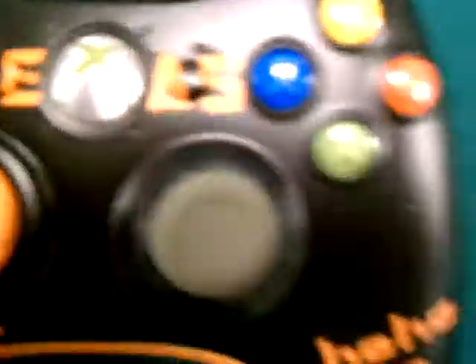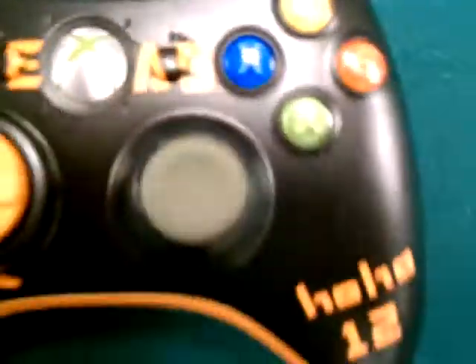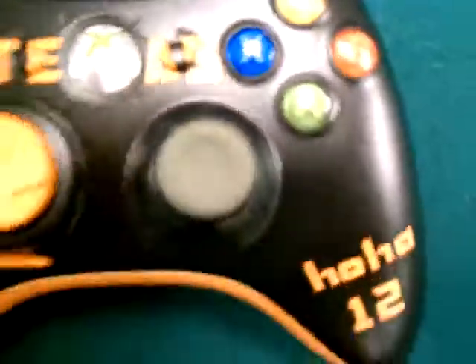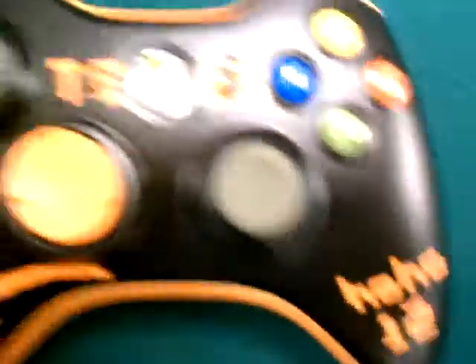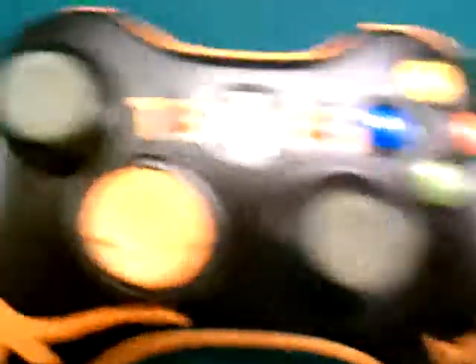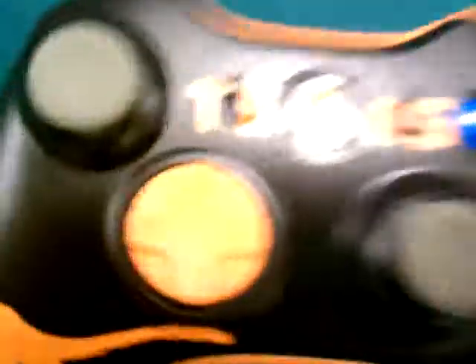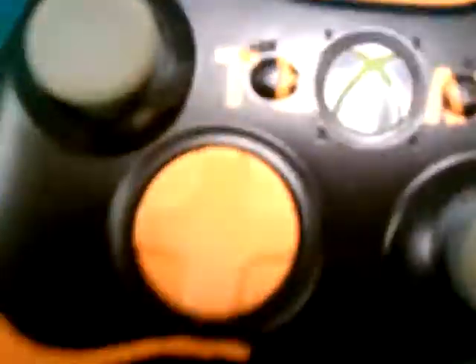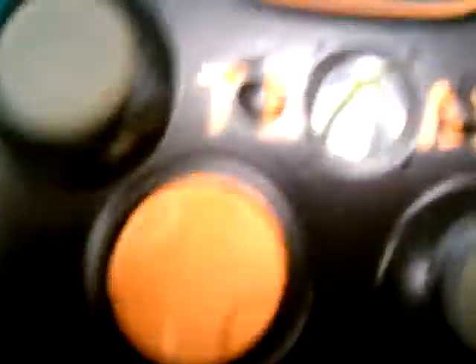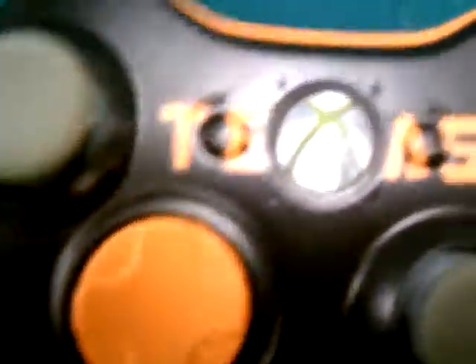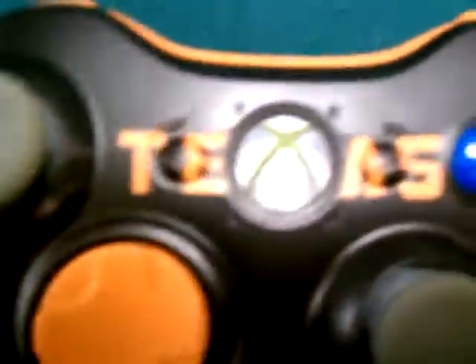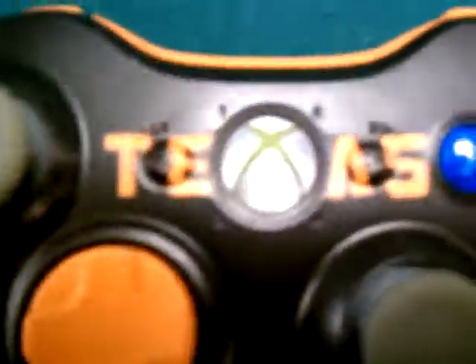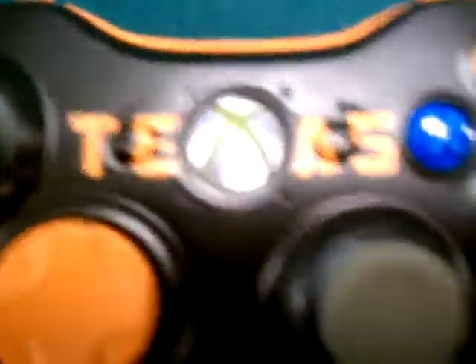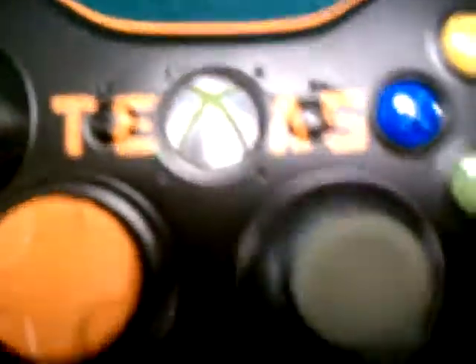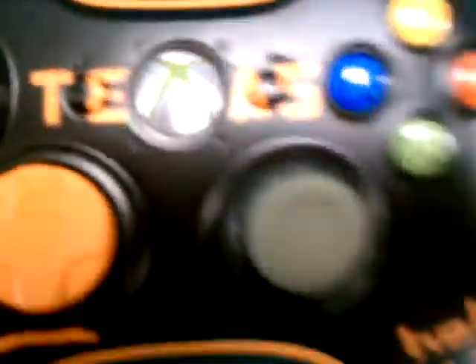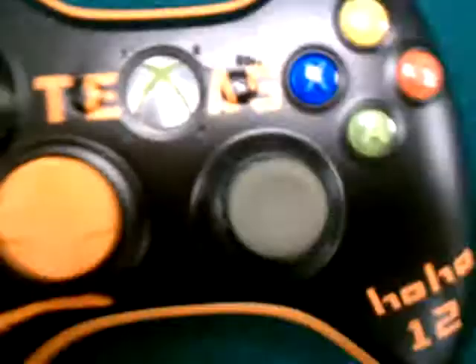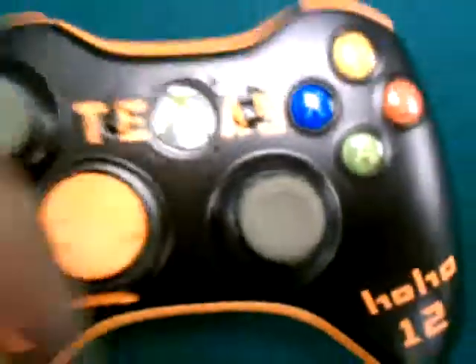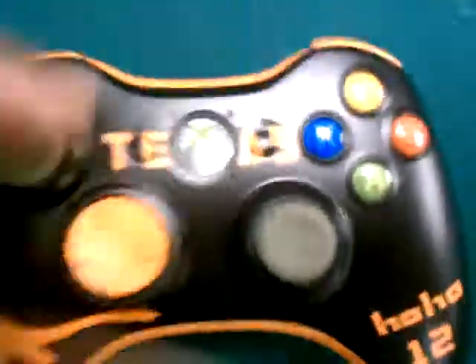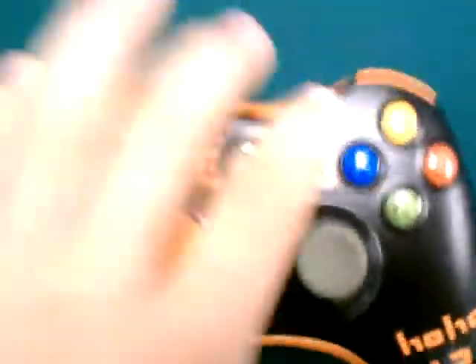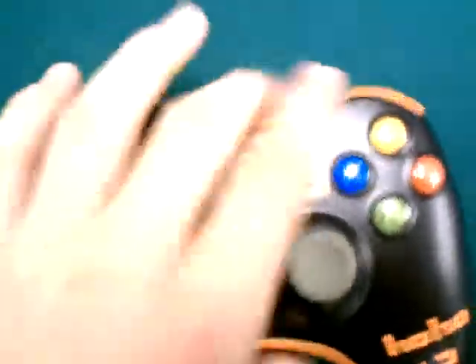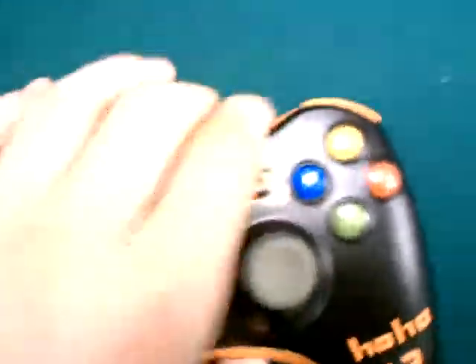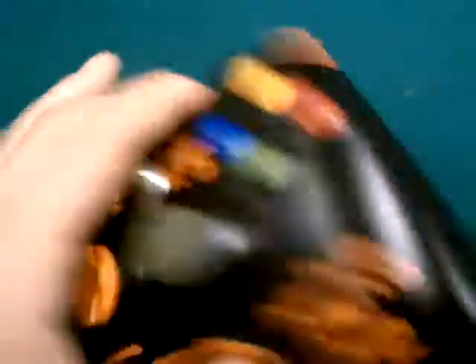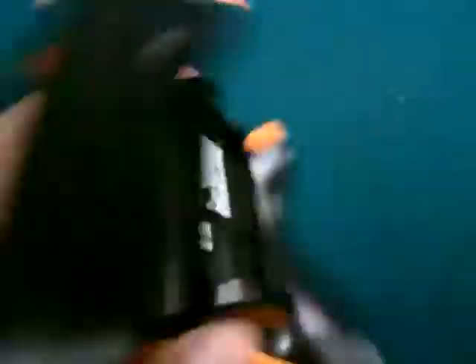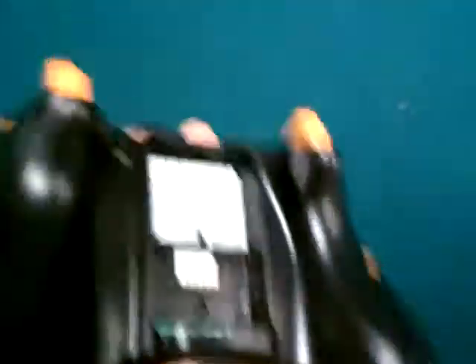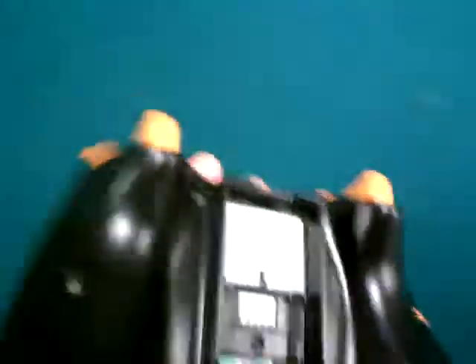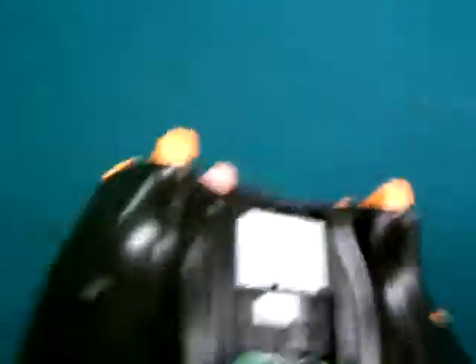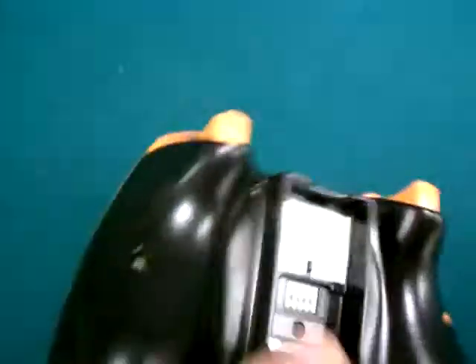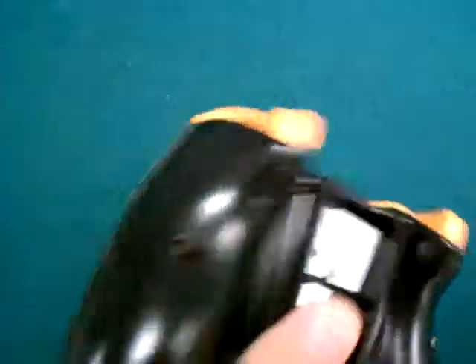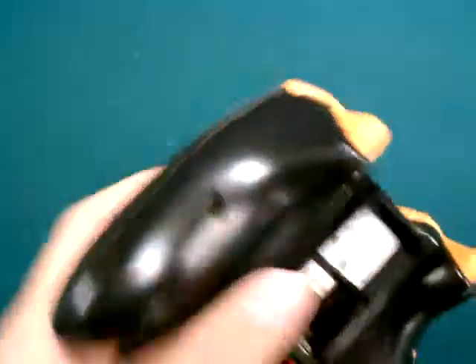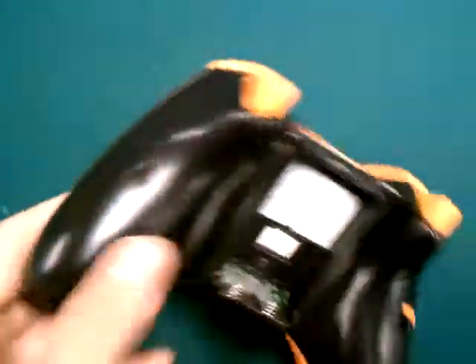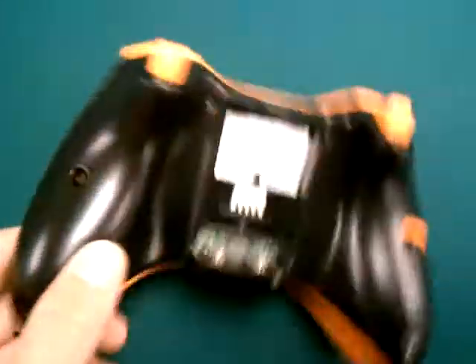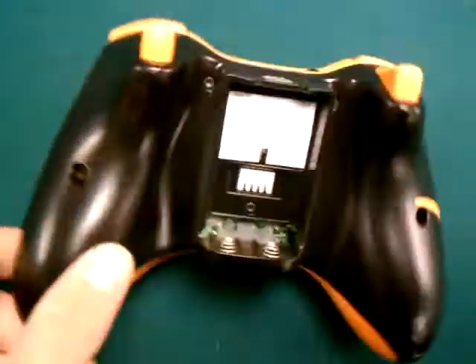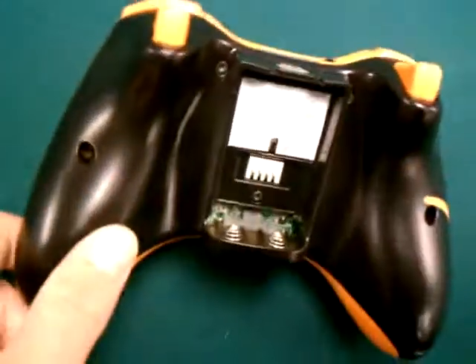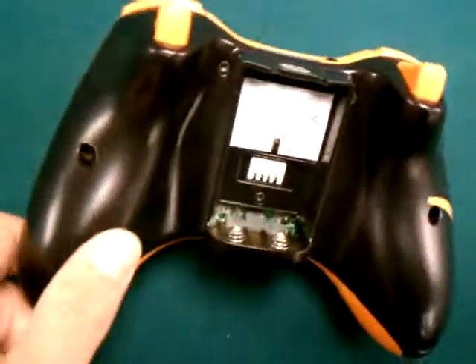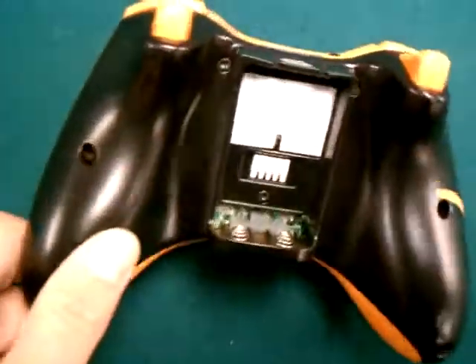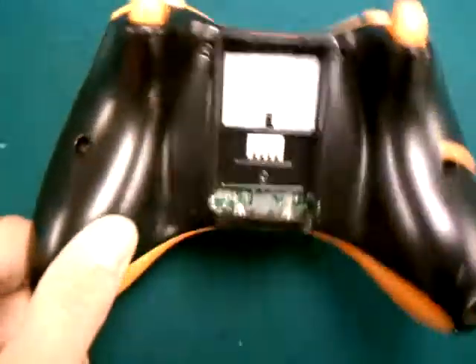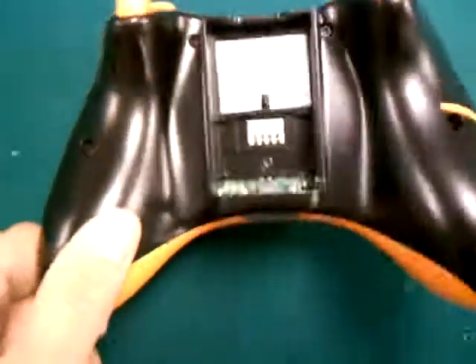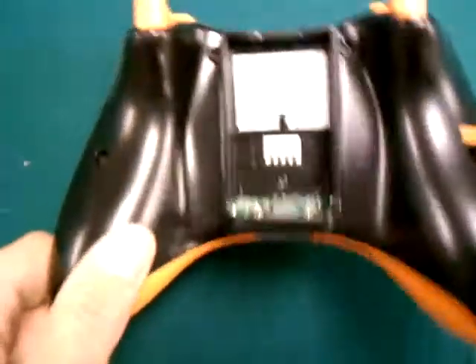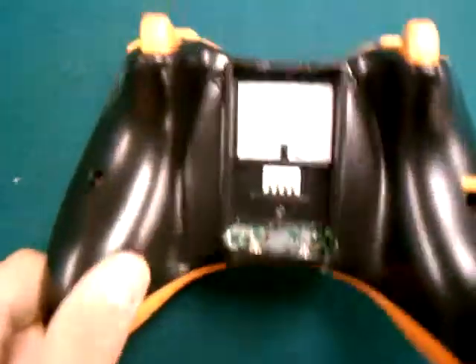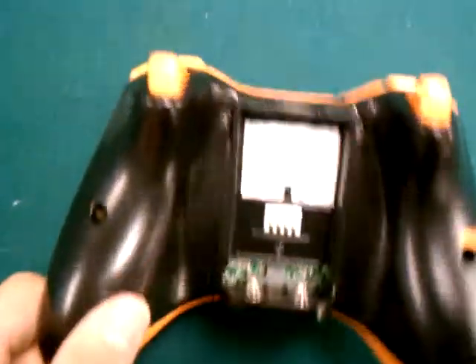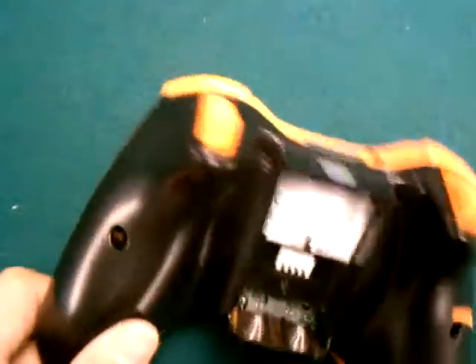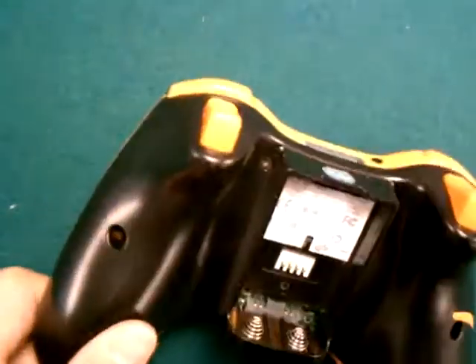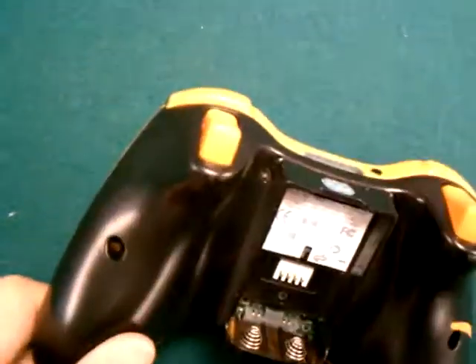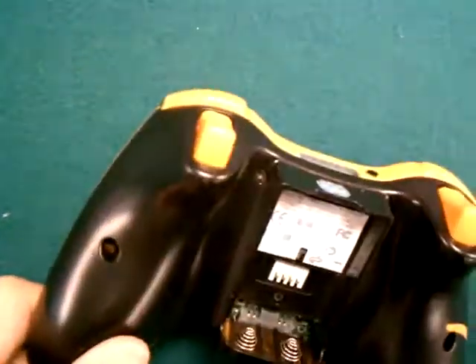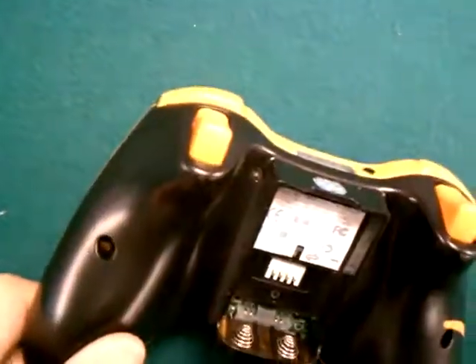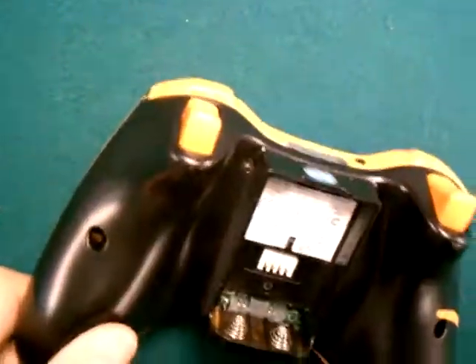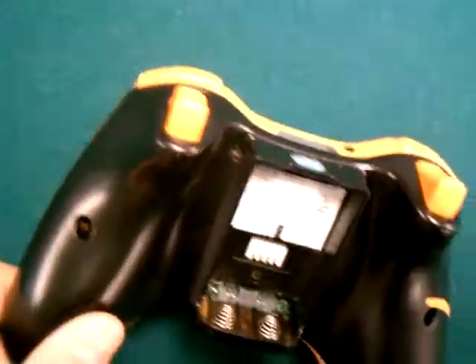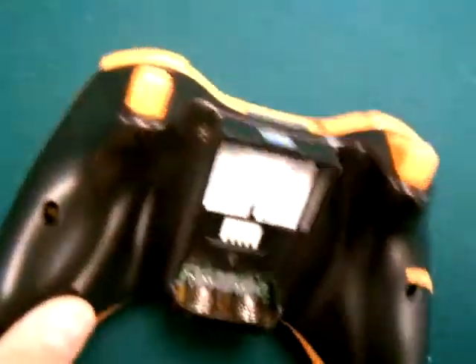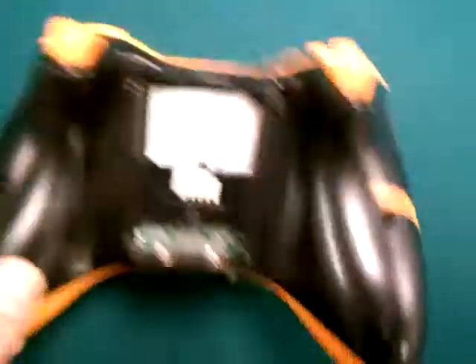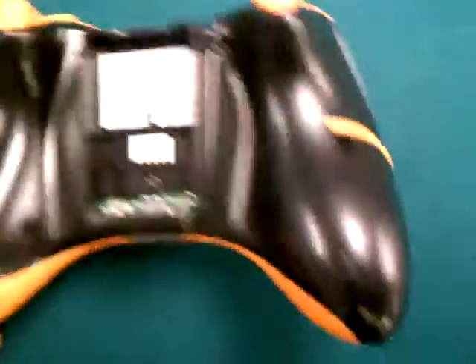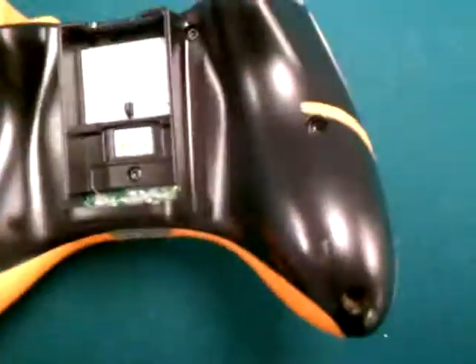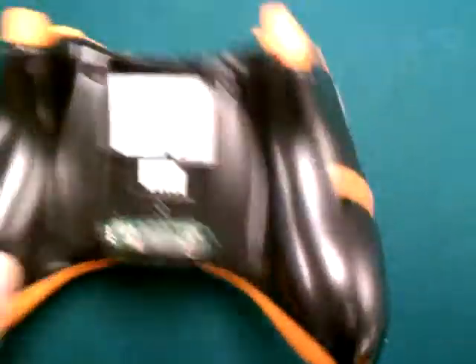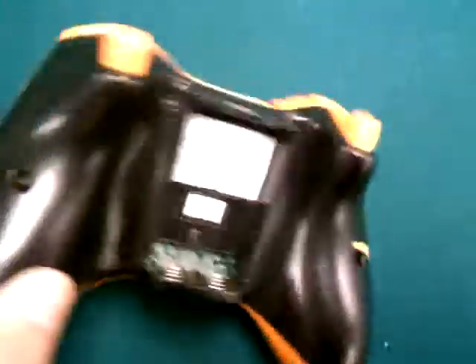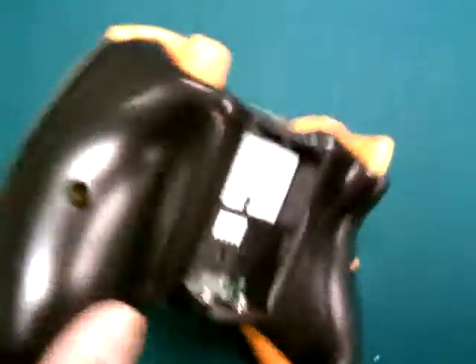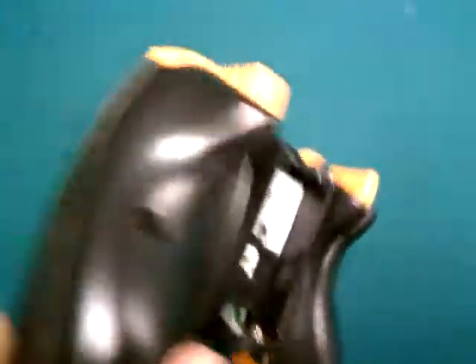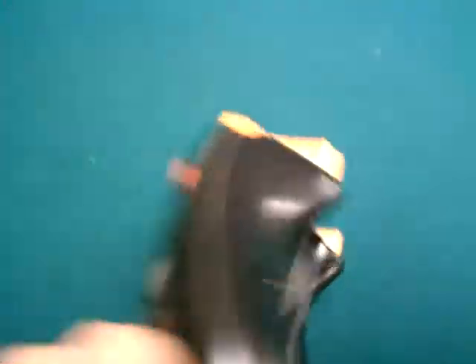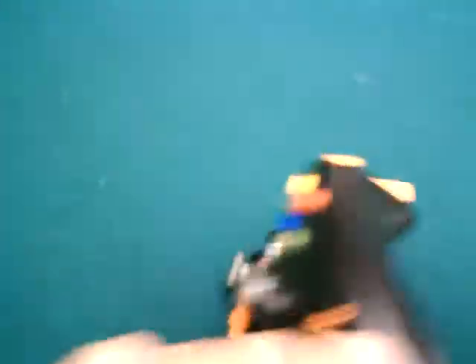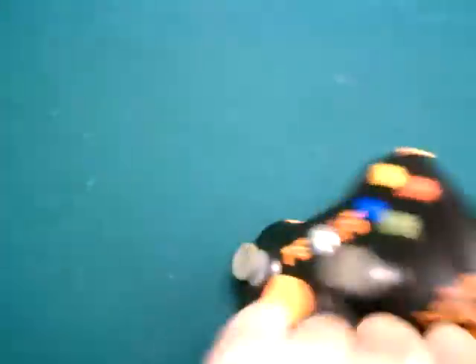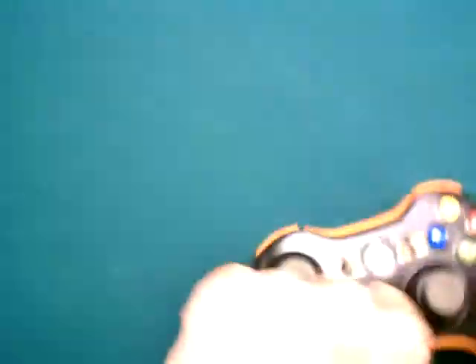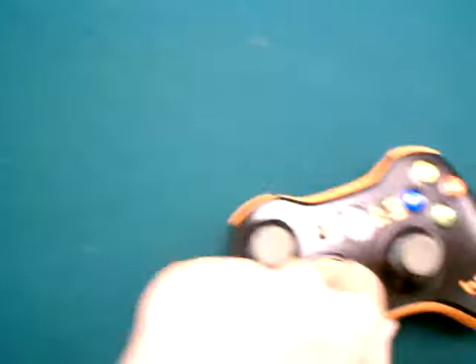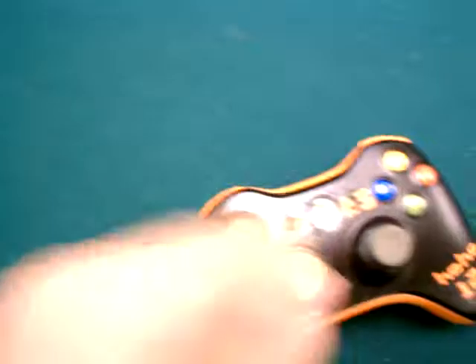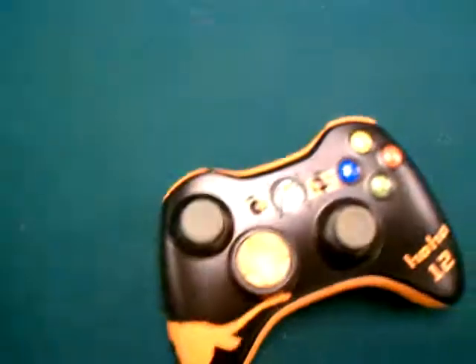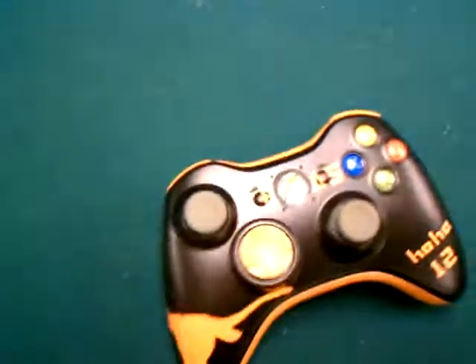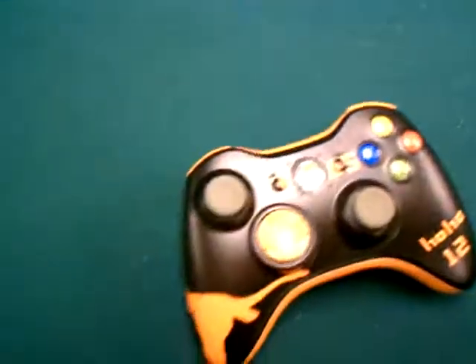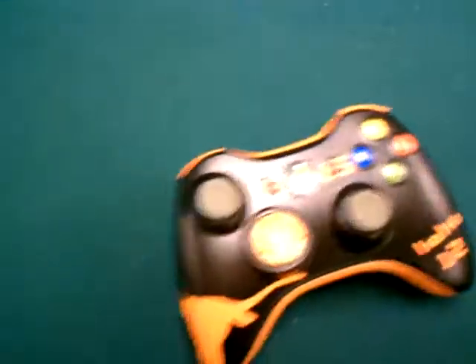That's my favorite part. No battery pack, but yeah.